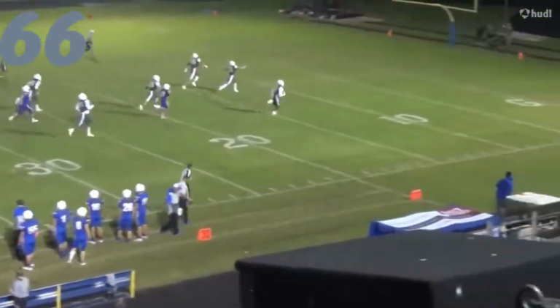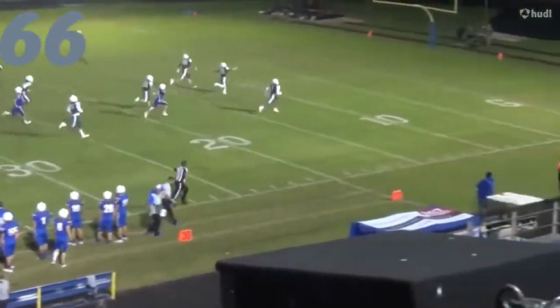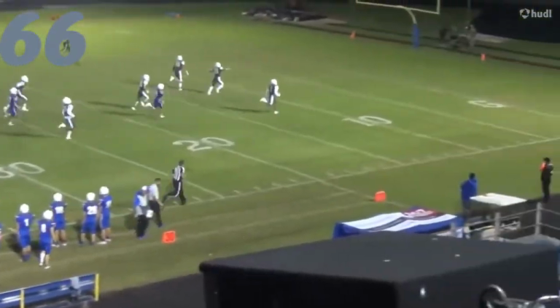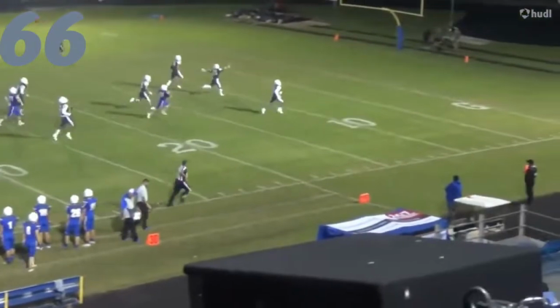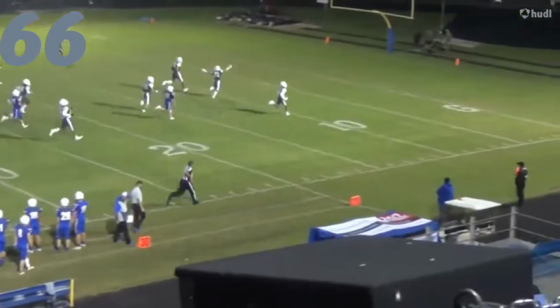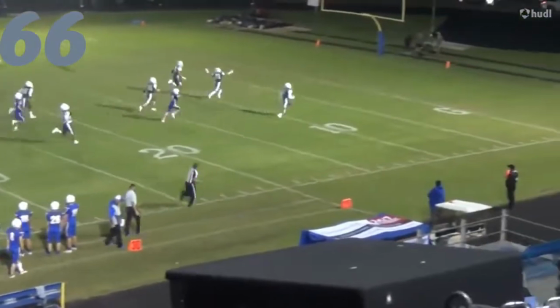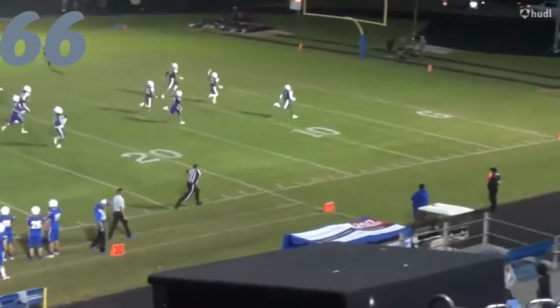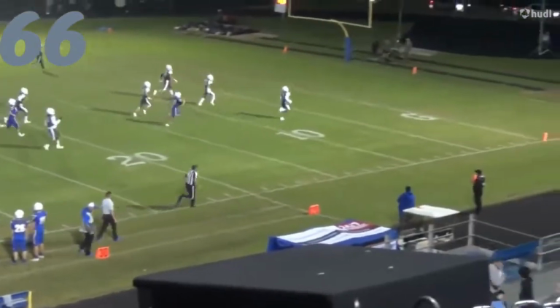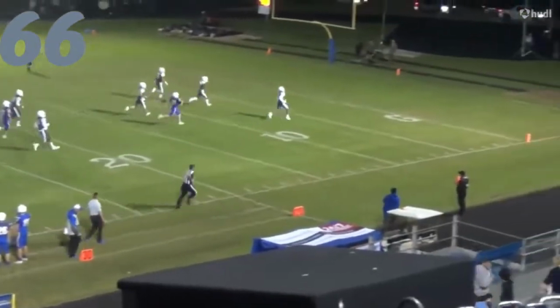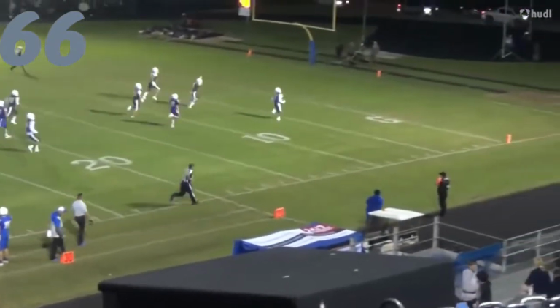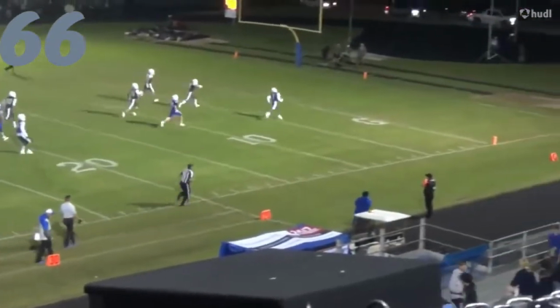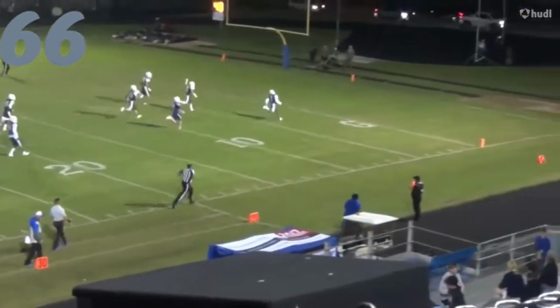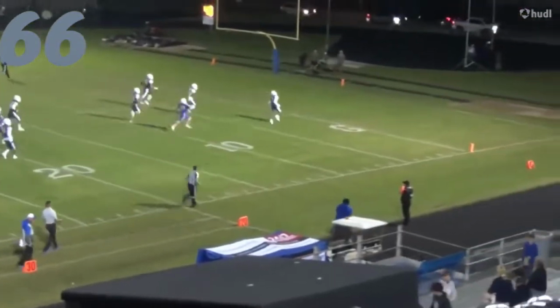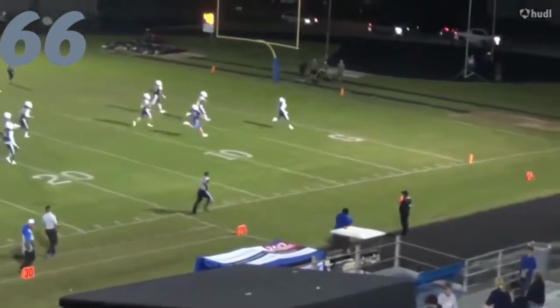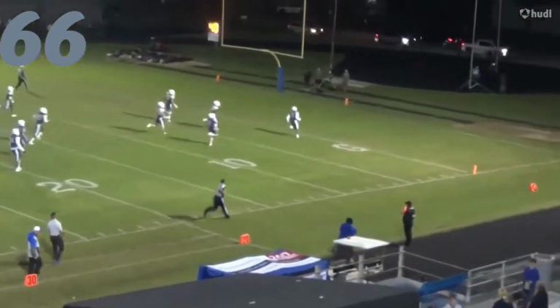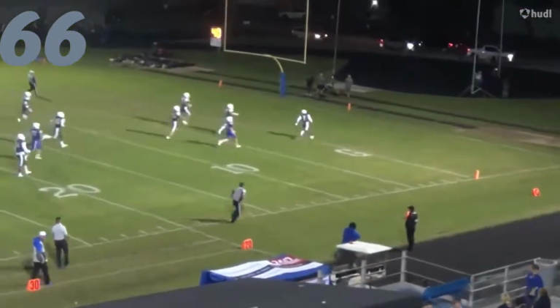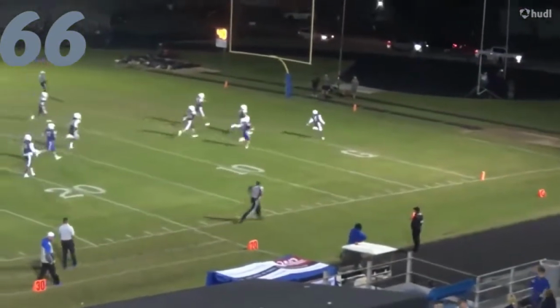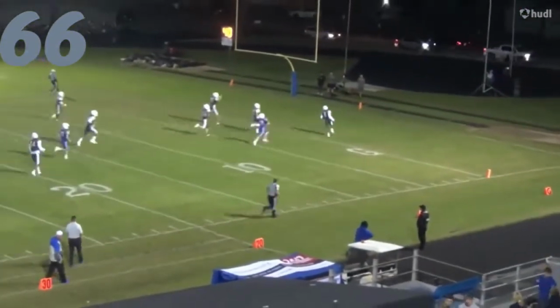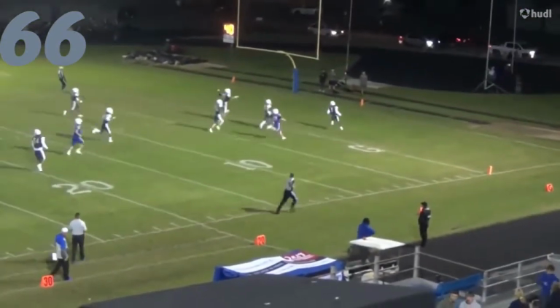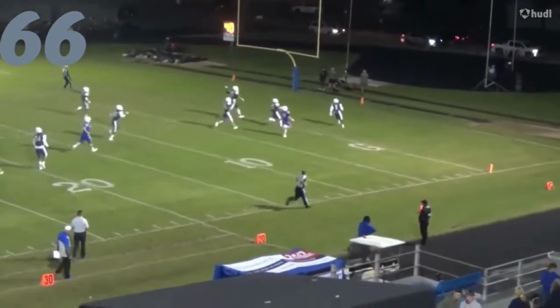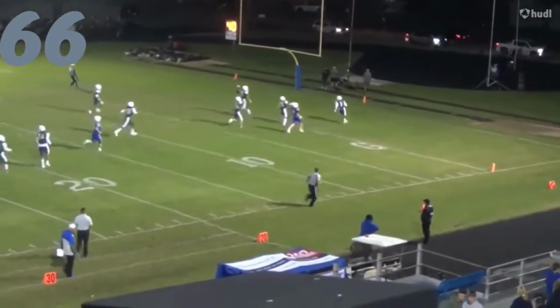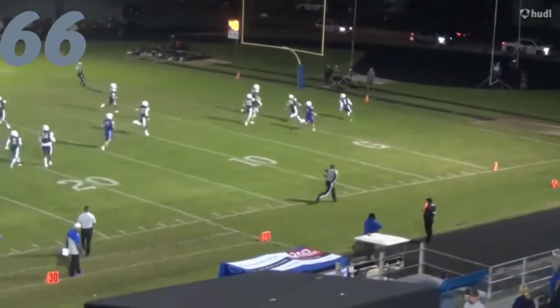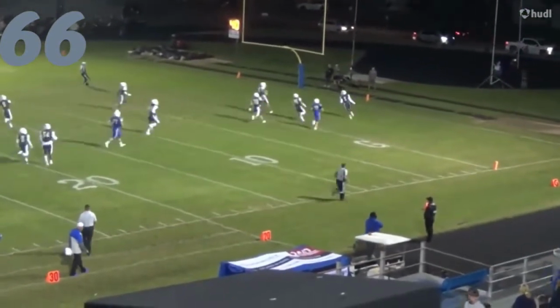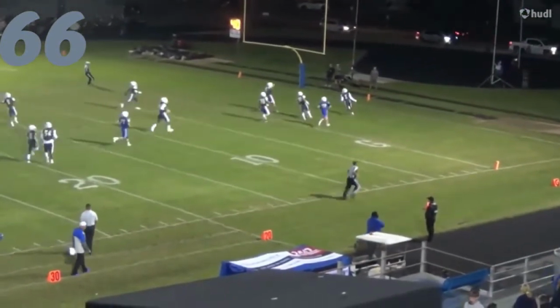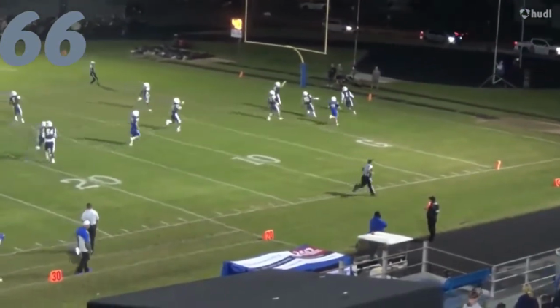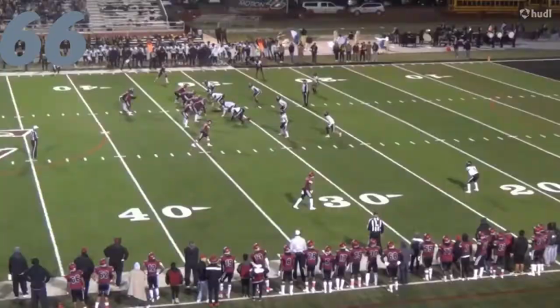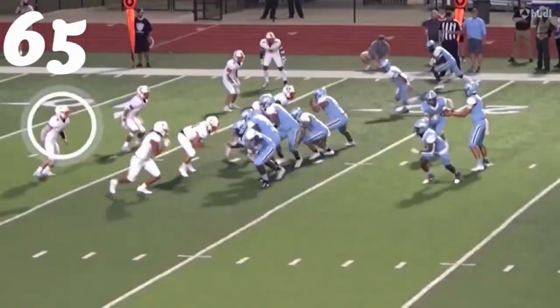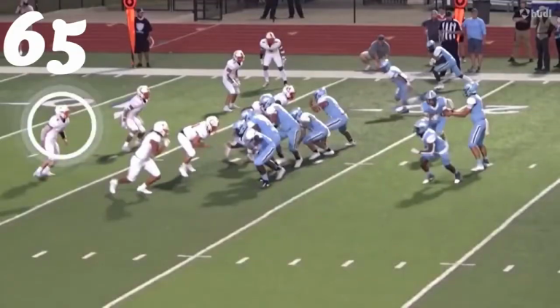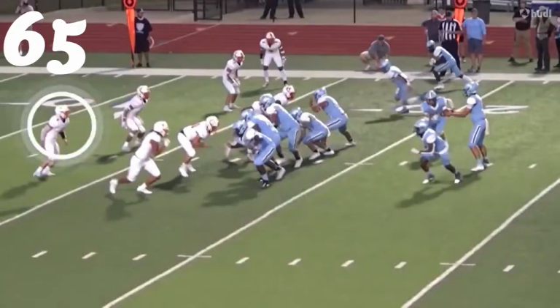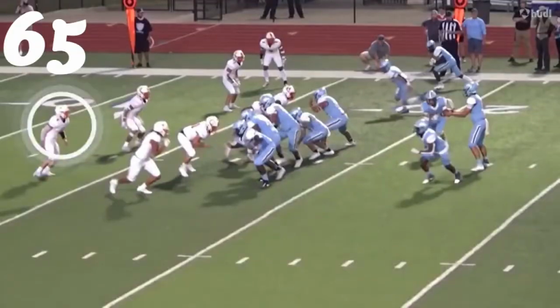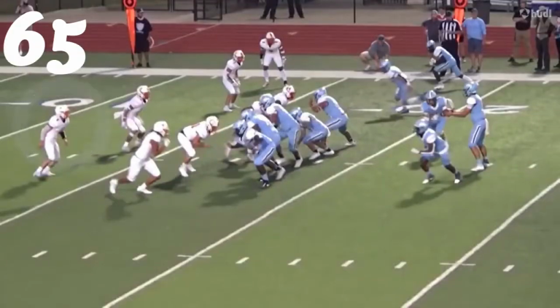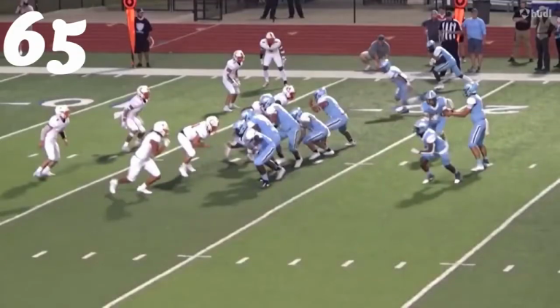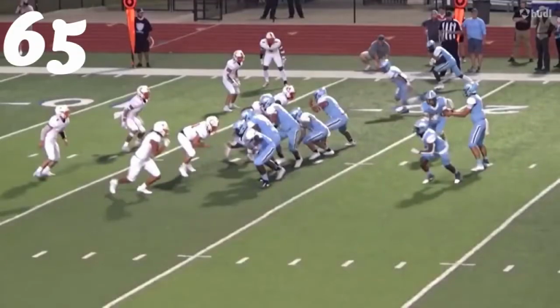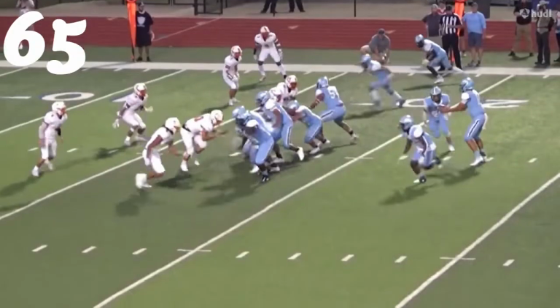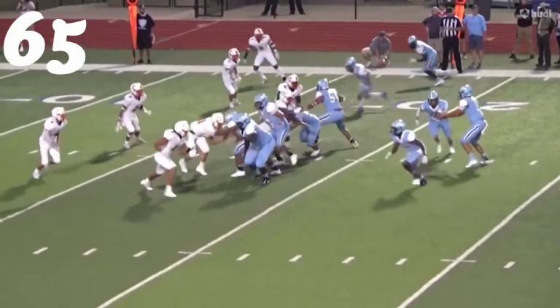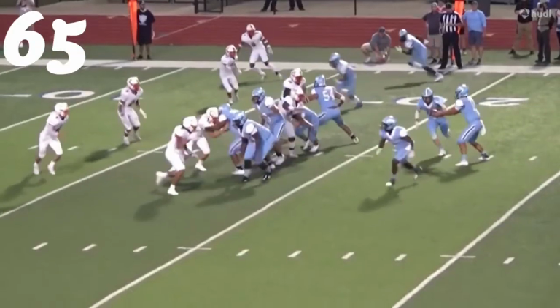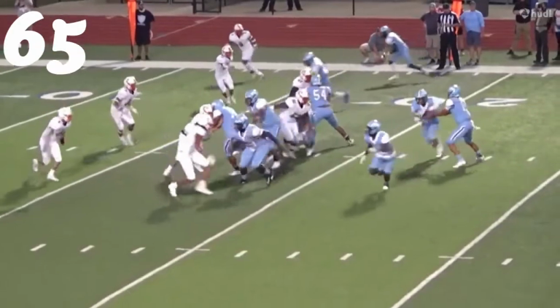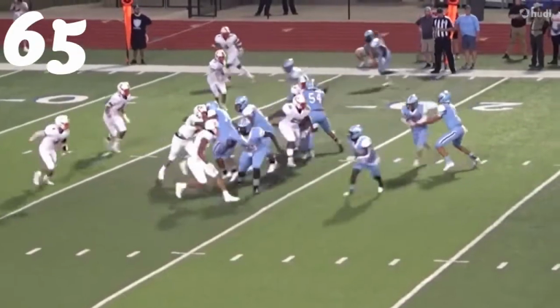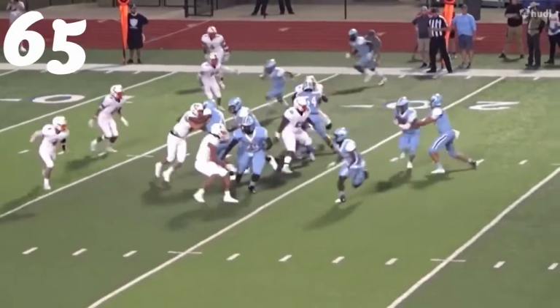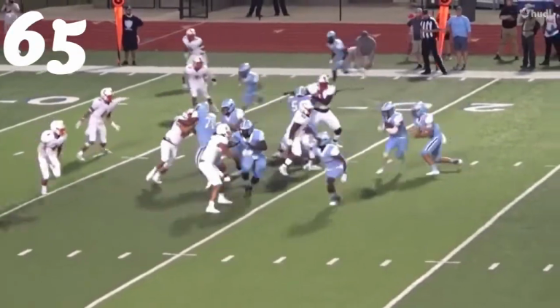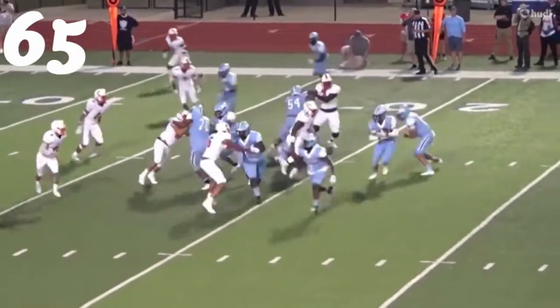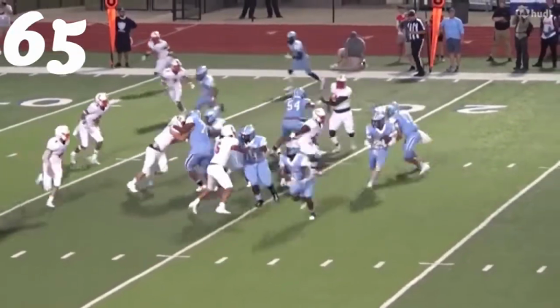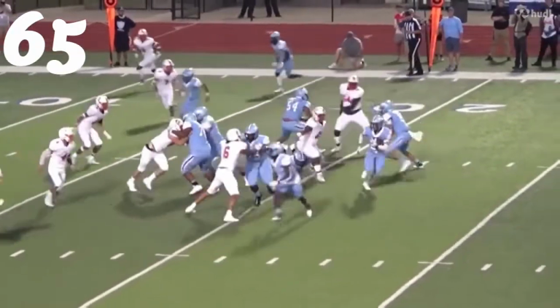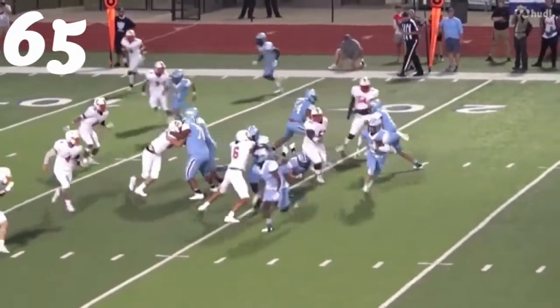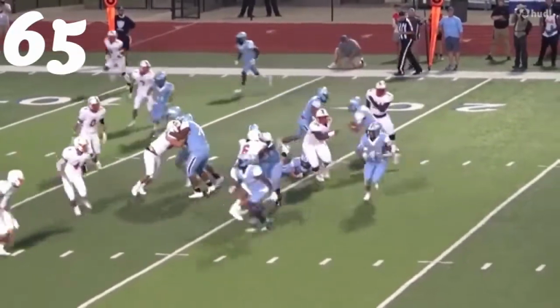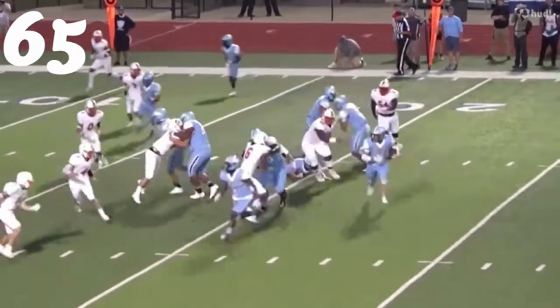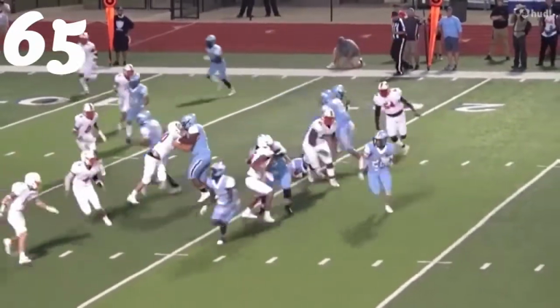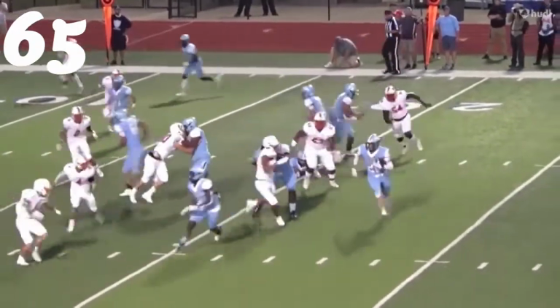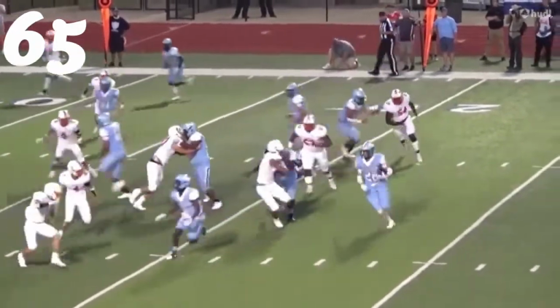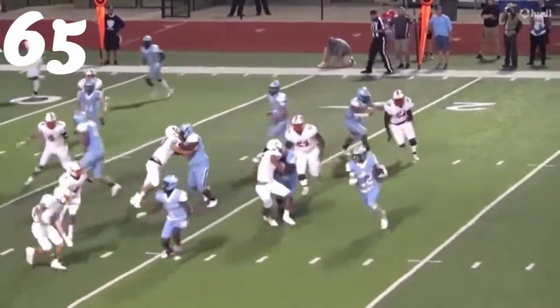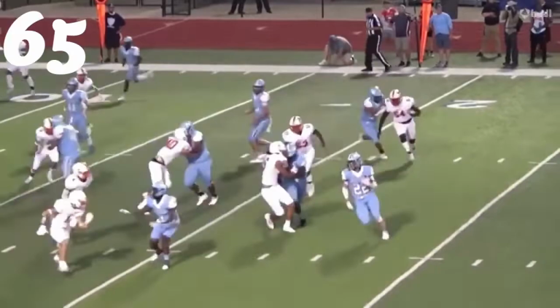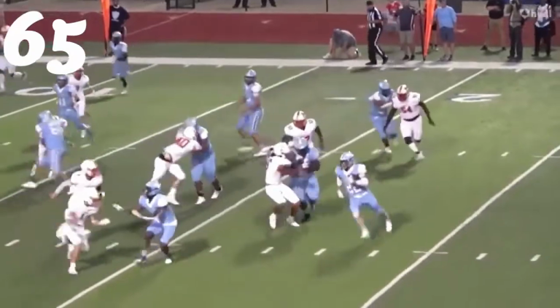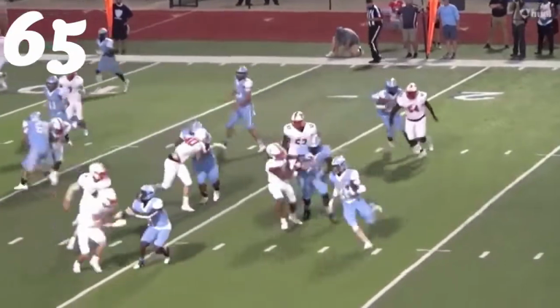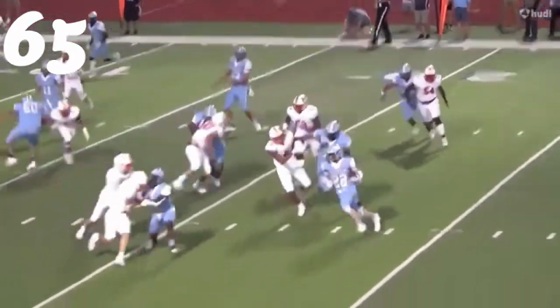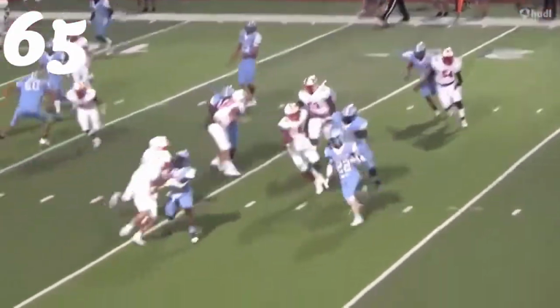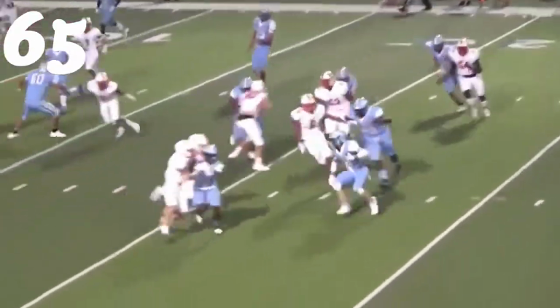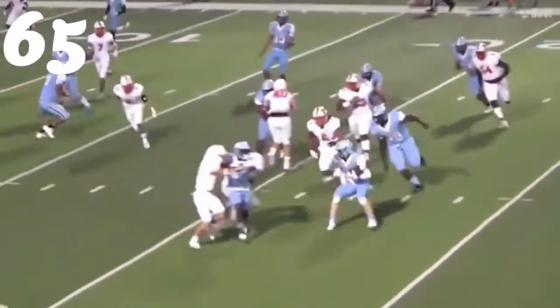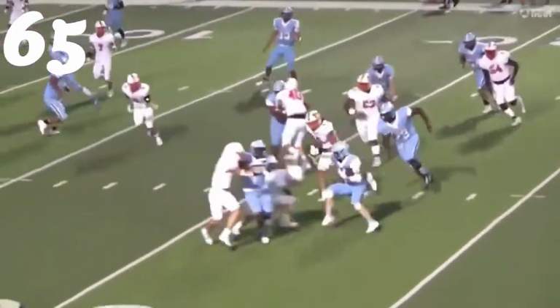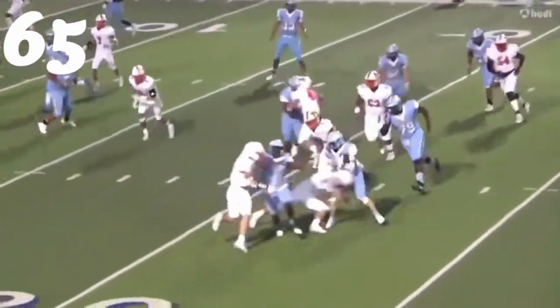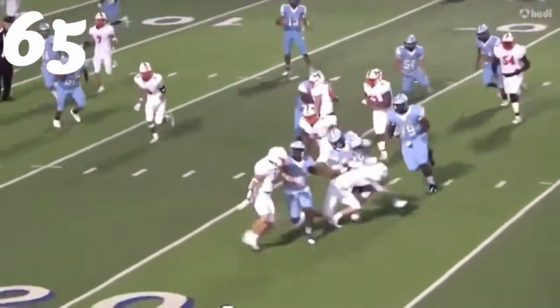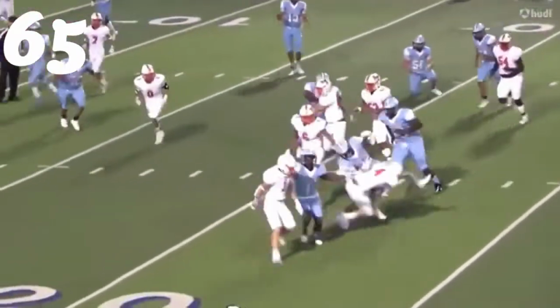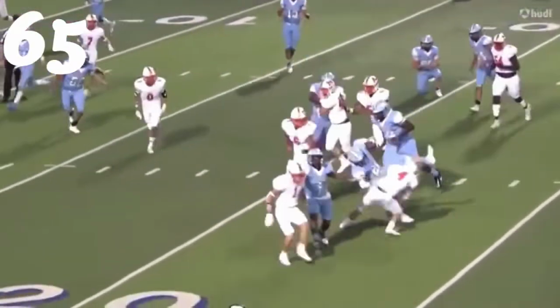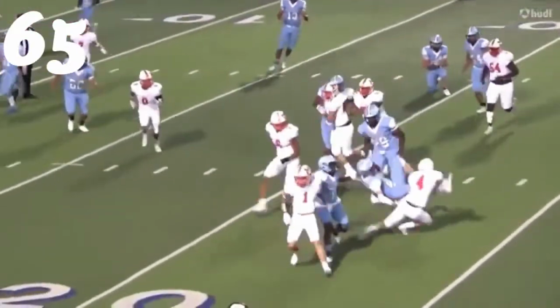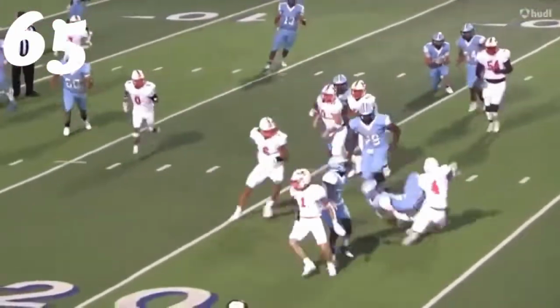And number 65, Corey Anderson against West Rusk. Comes to get Tate Winnings. Bow — what a tackle.